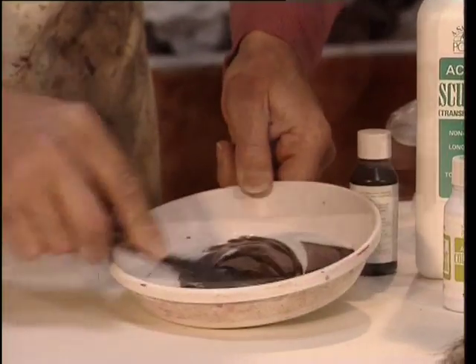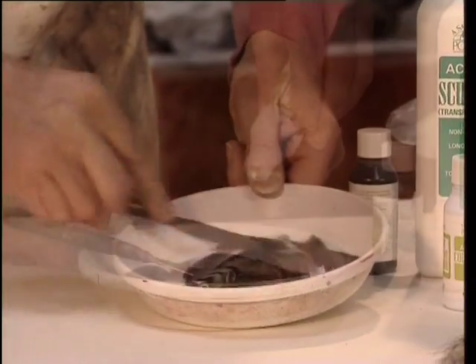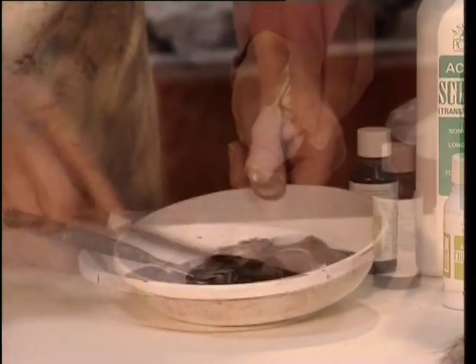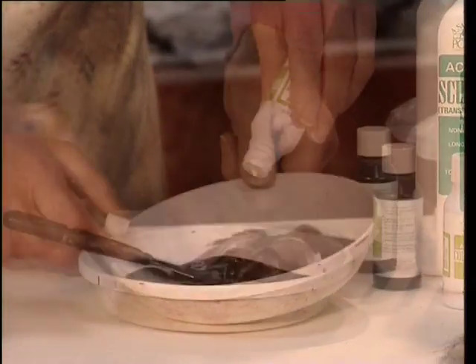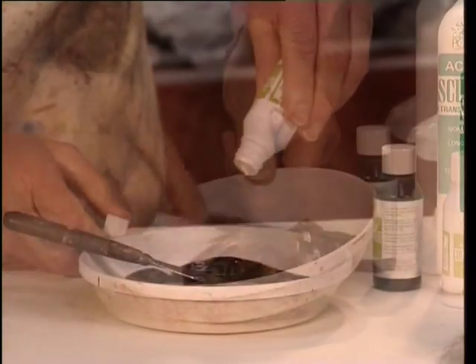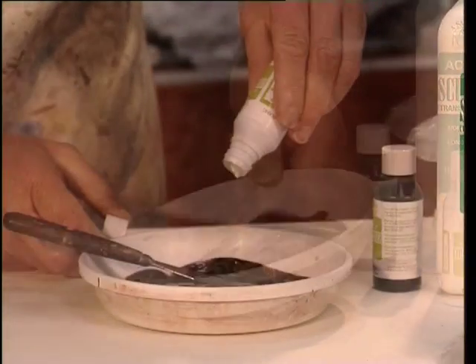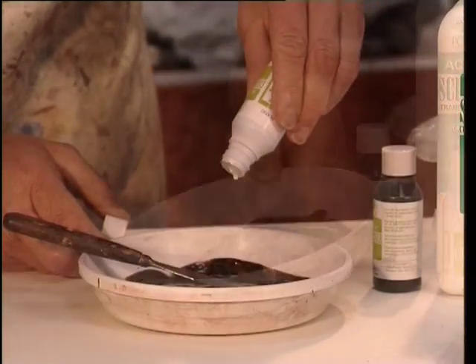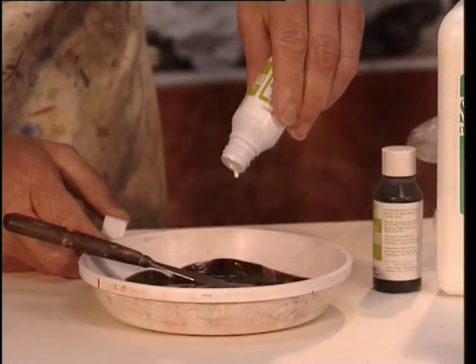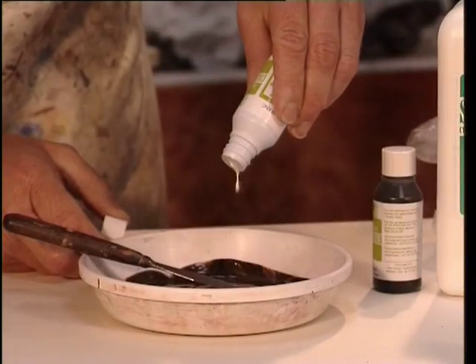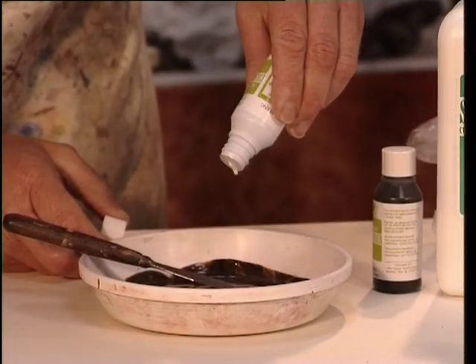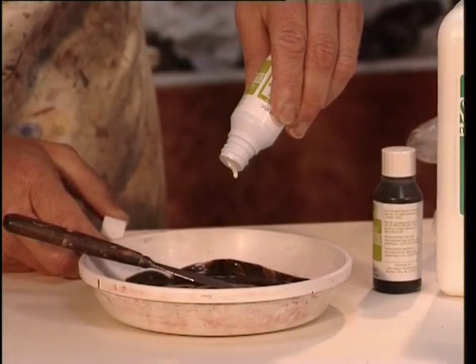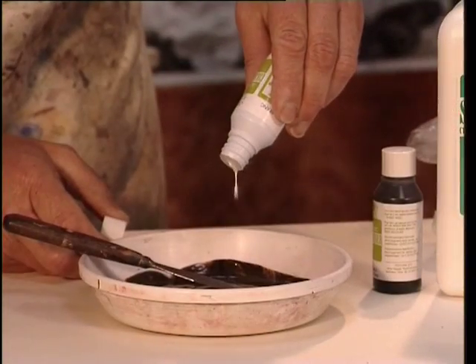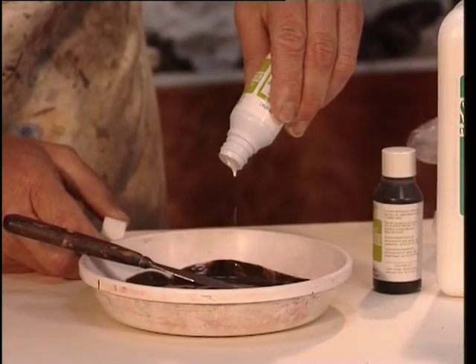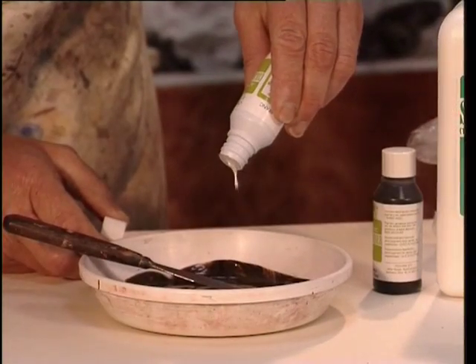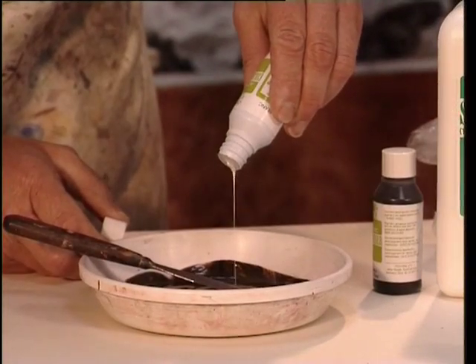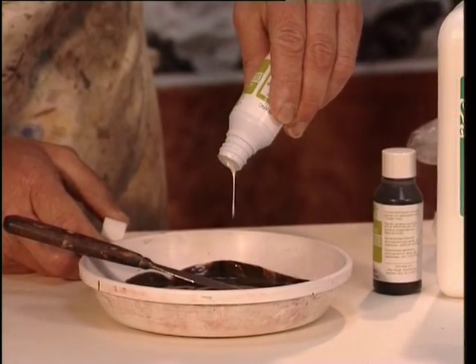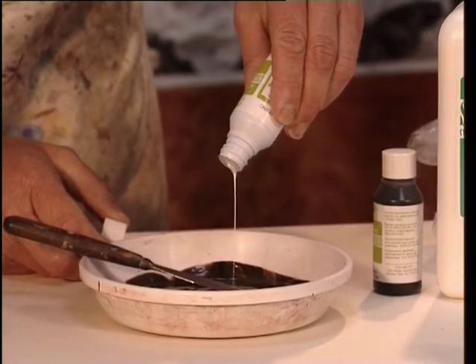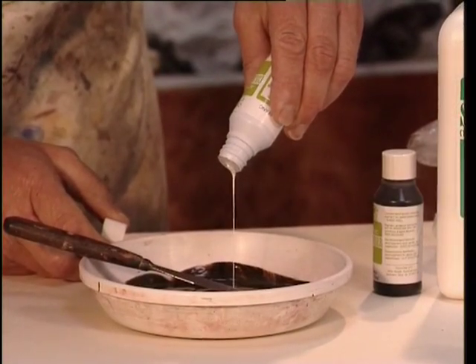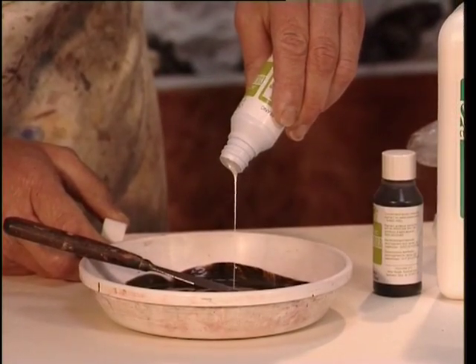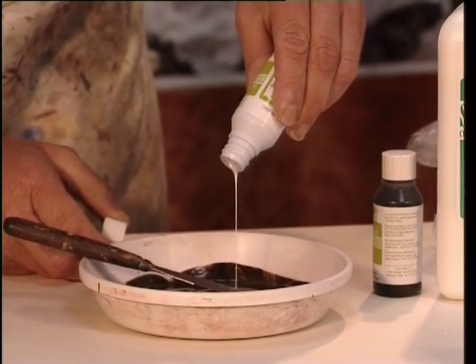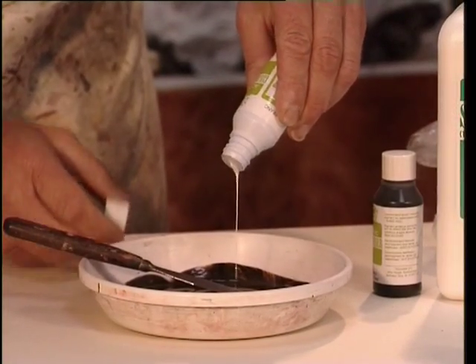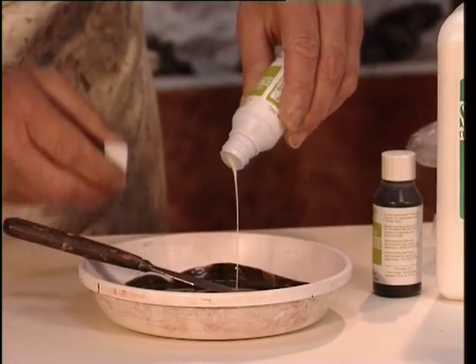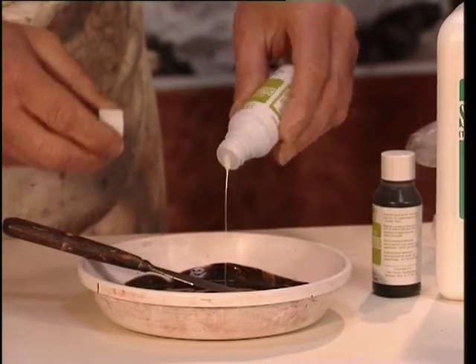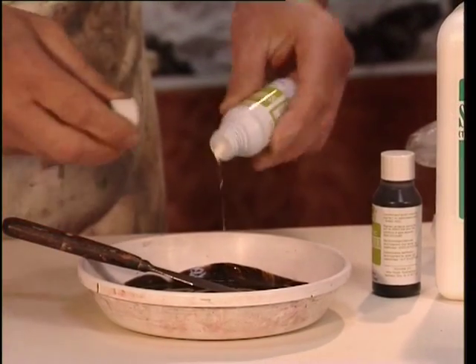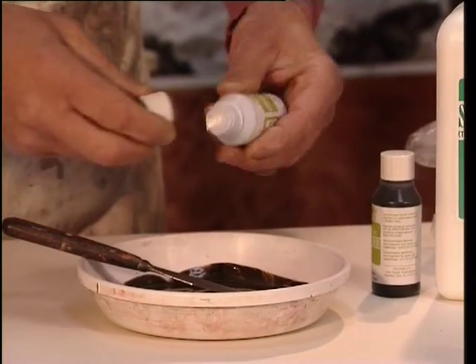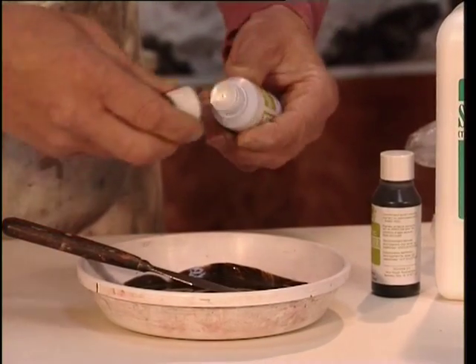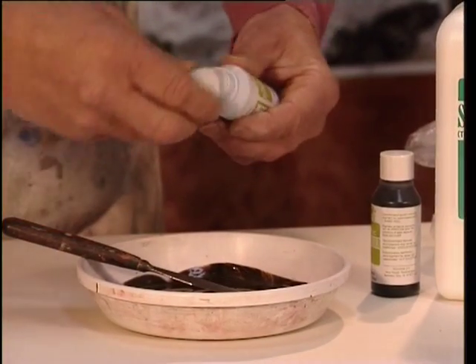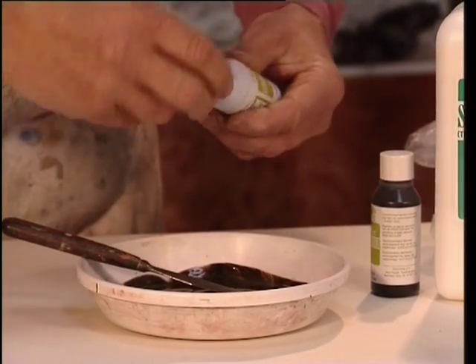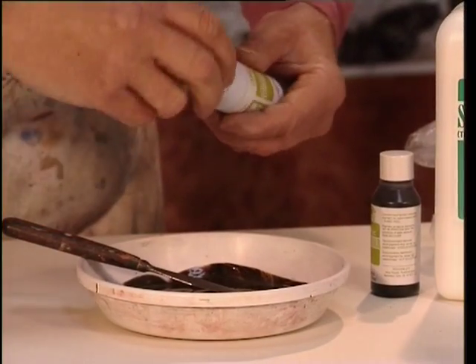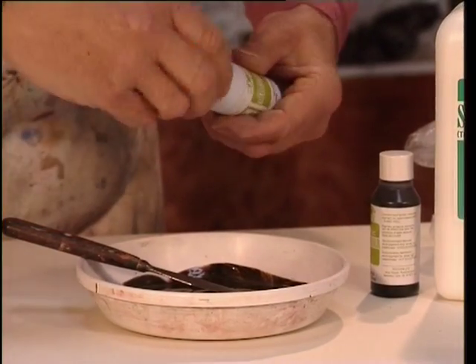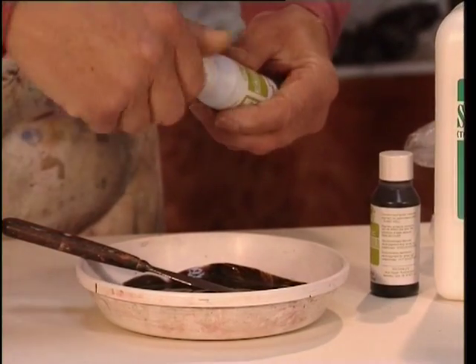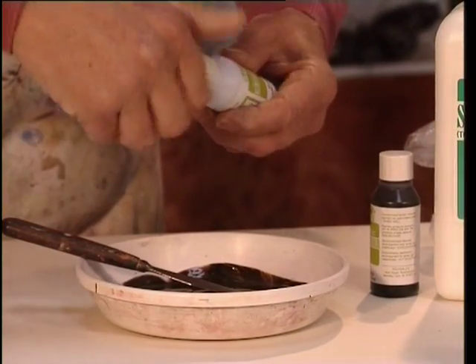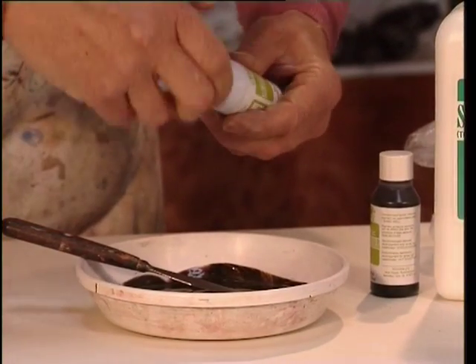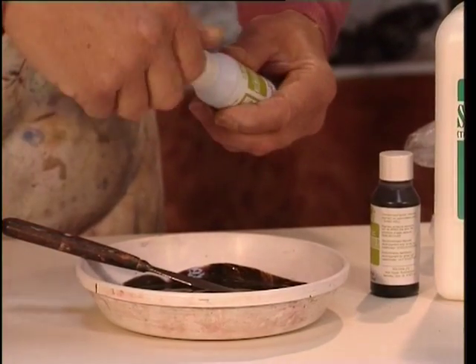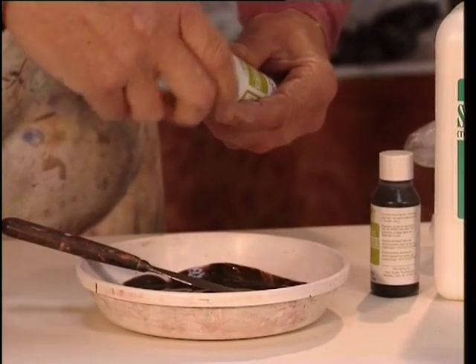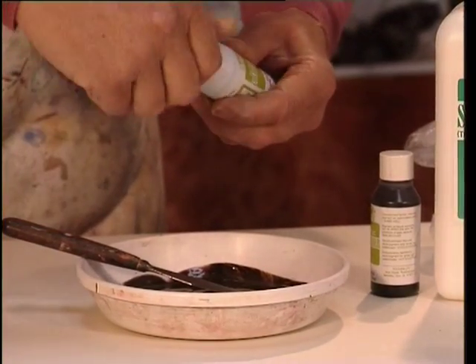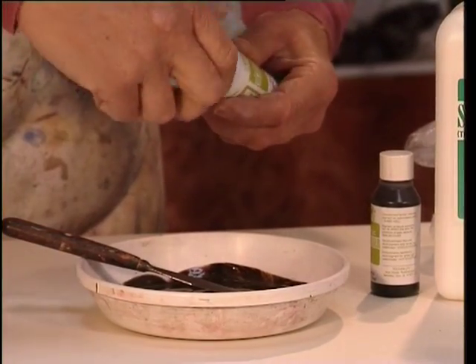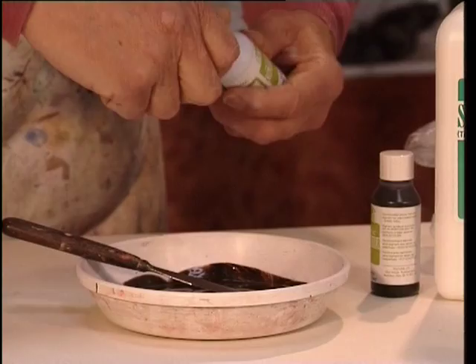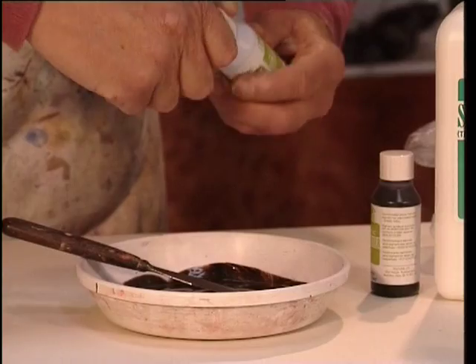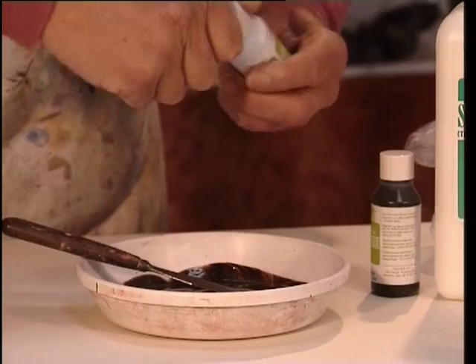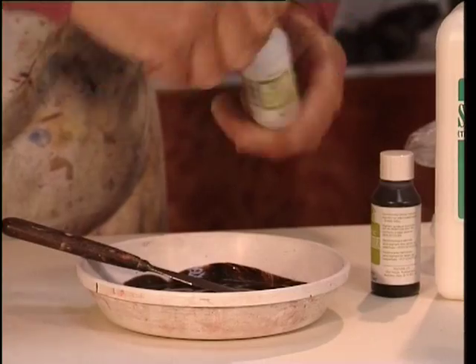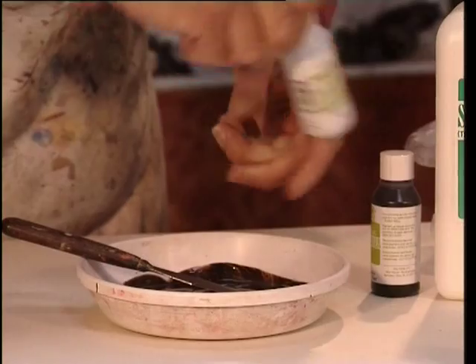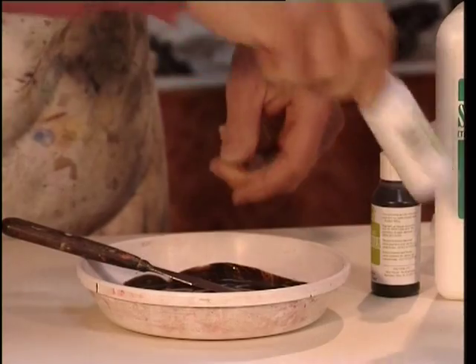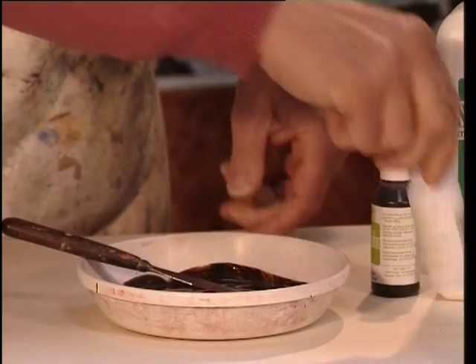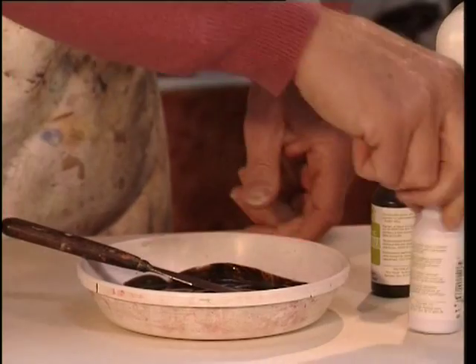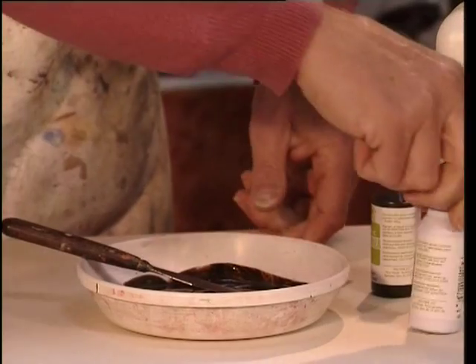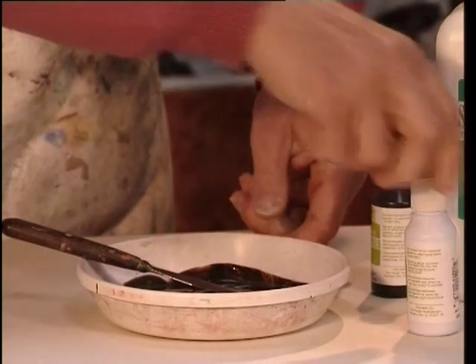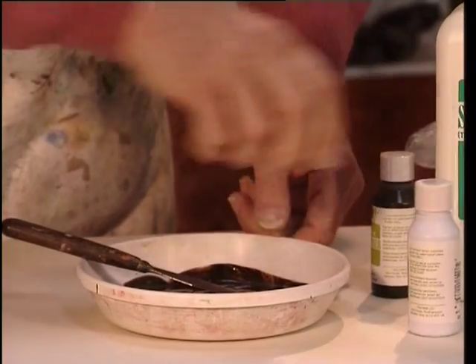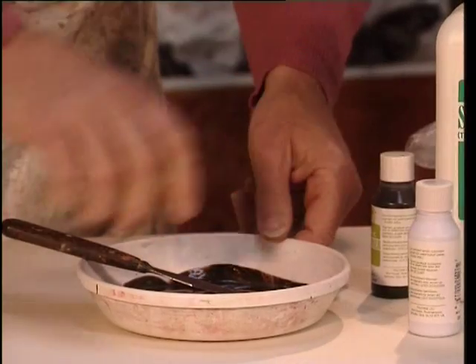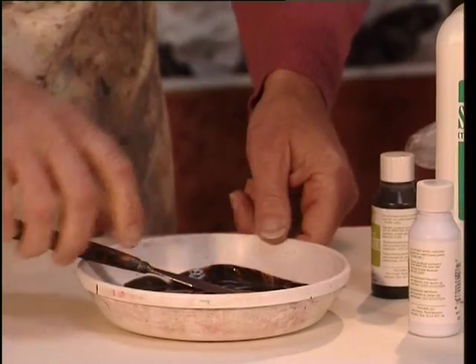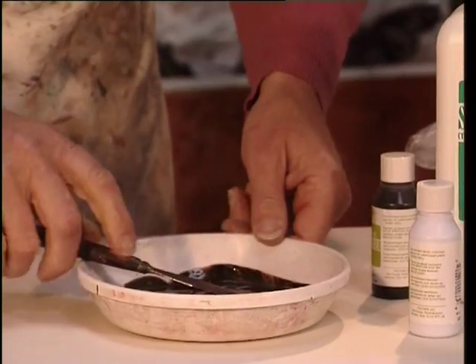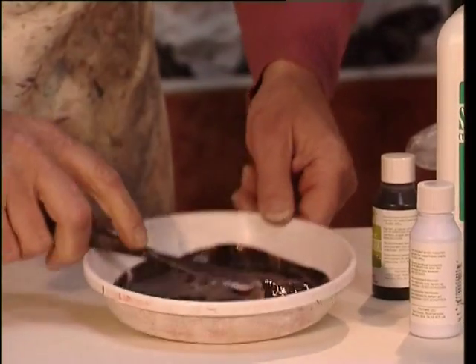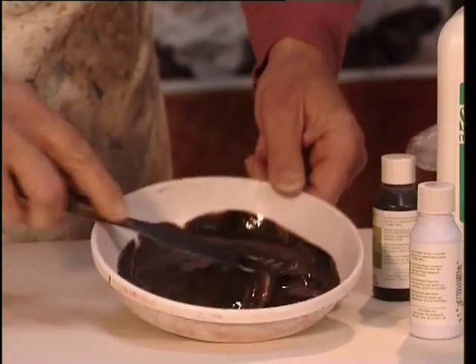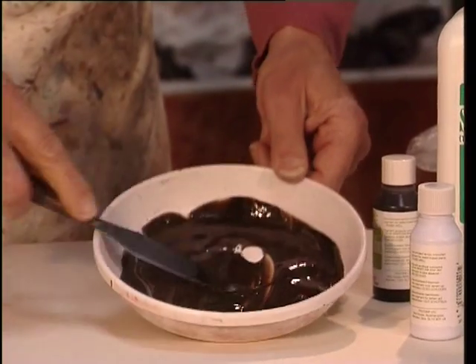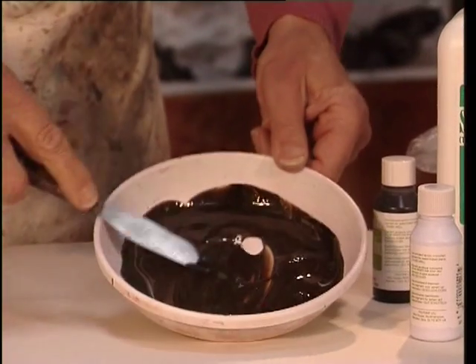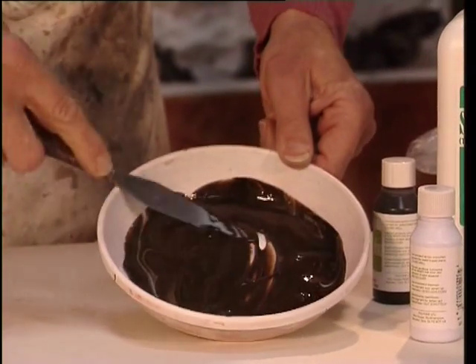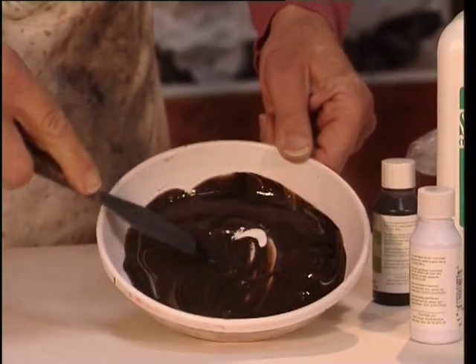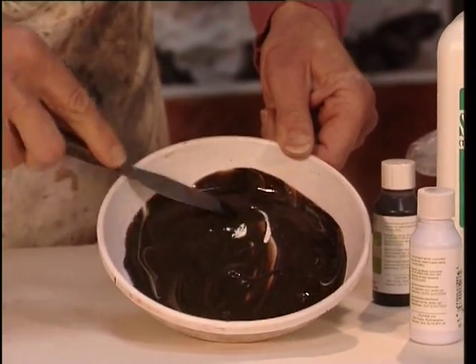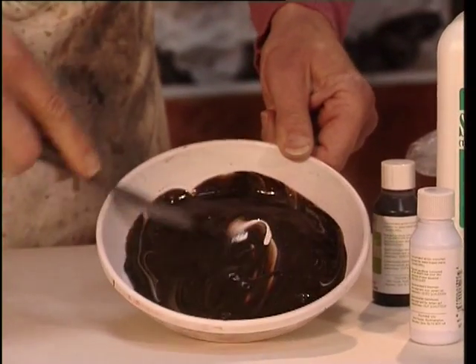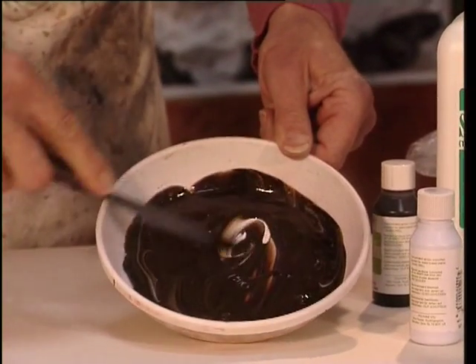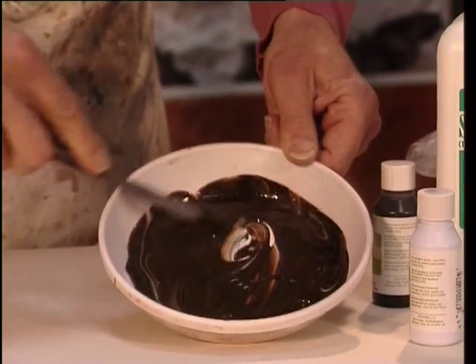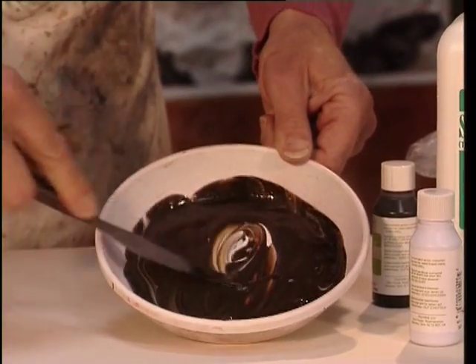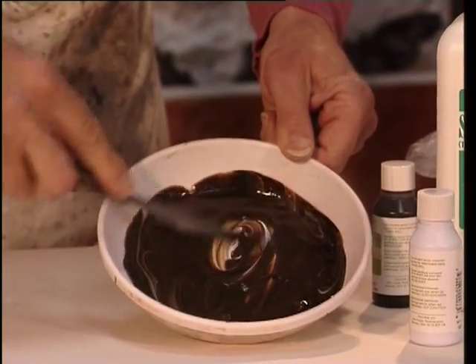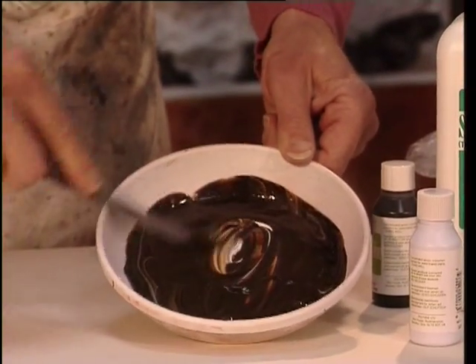Here Keith is lightening the color by adding some white. This is particularly useful when you want to create pastel colors.